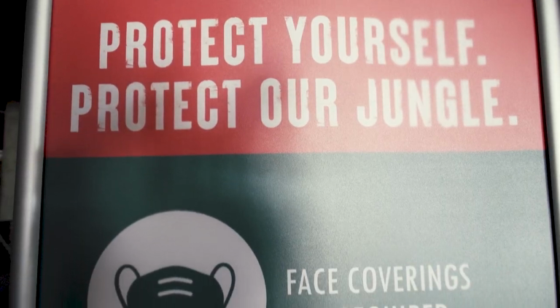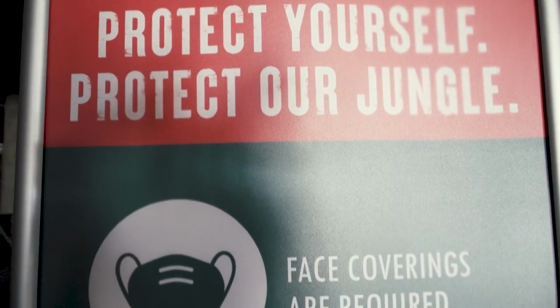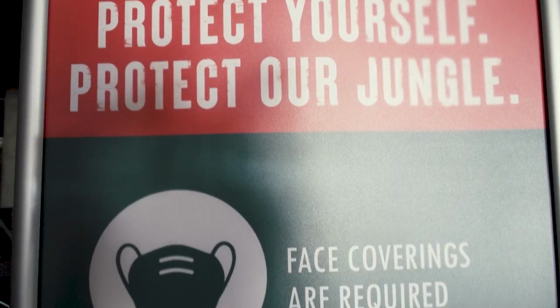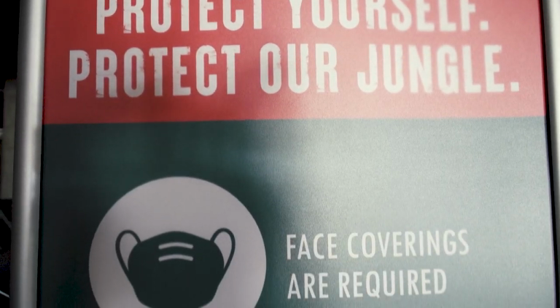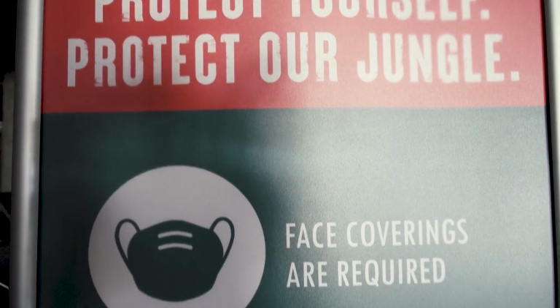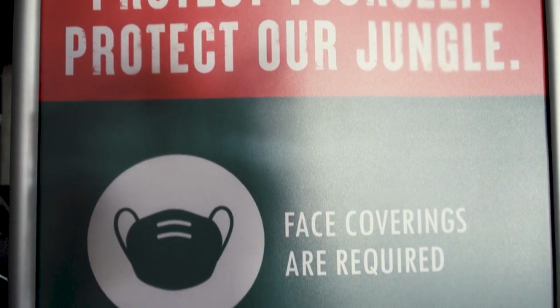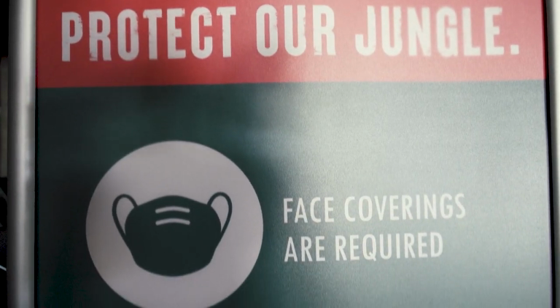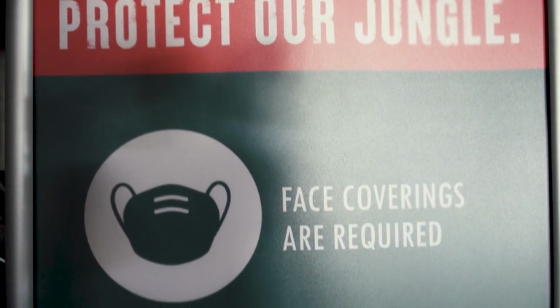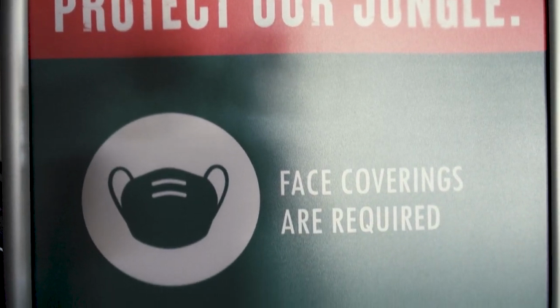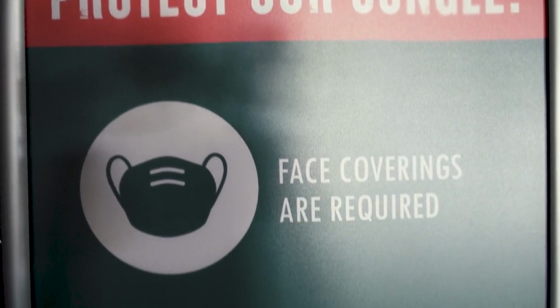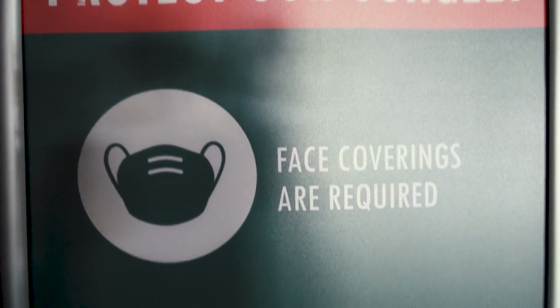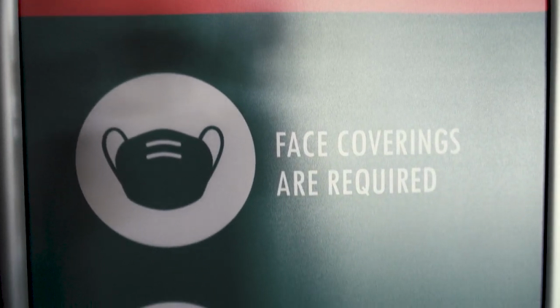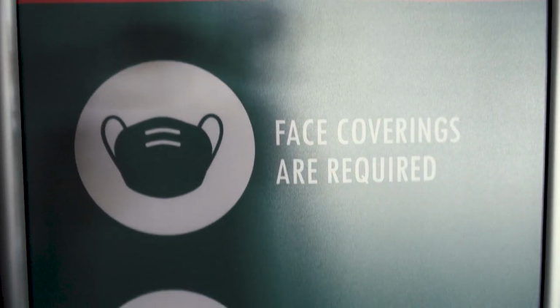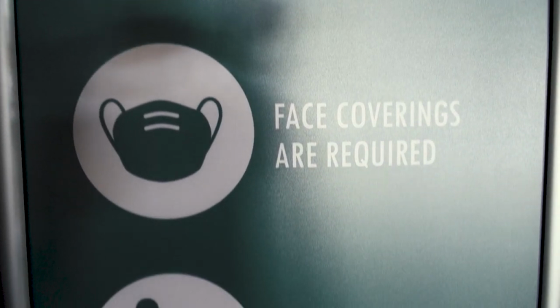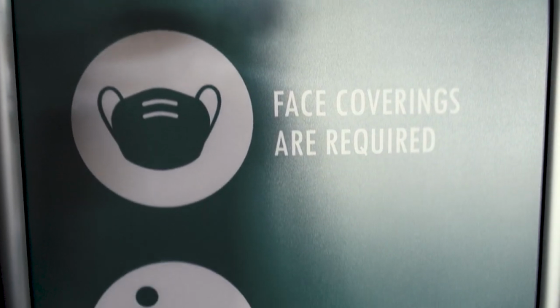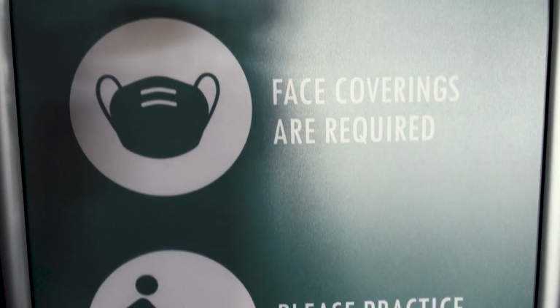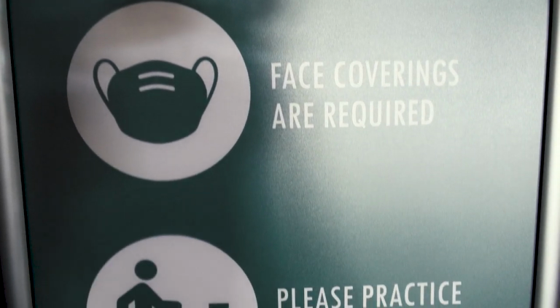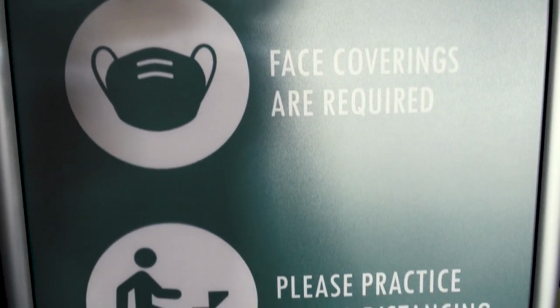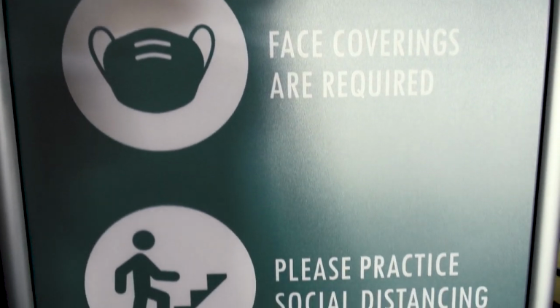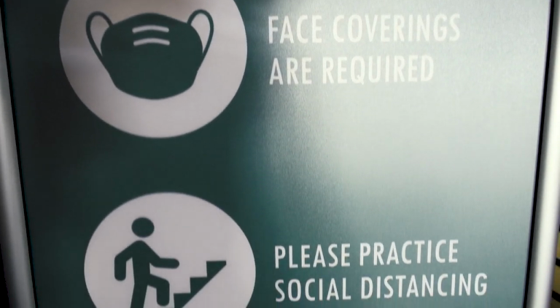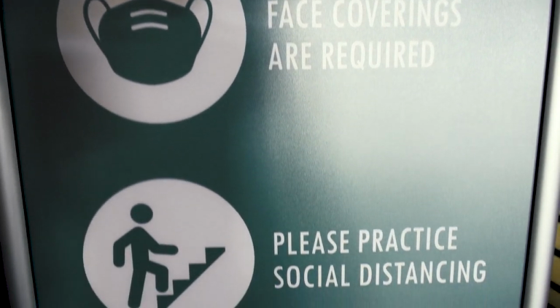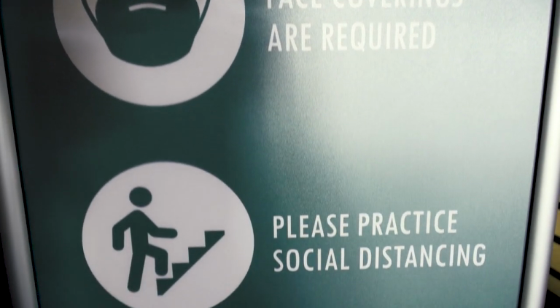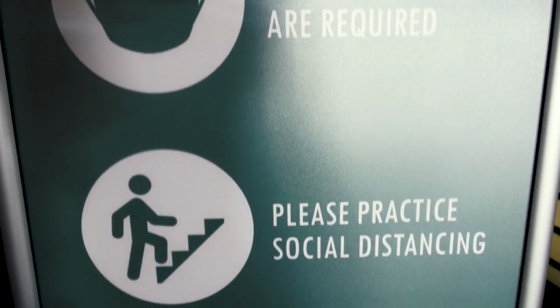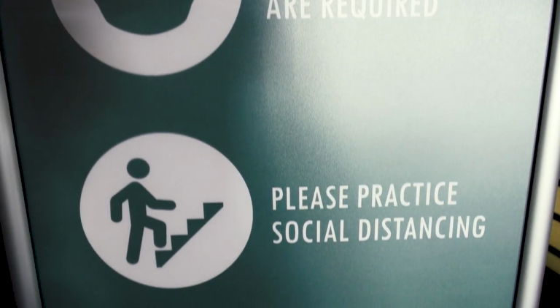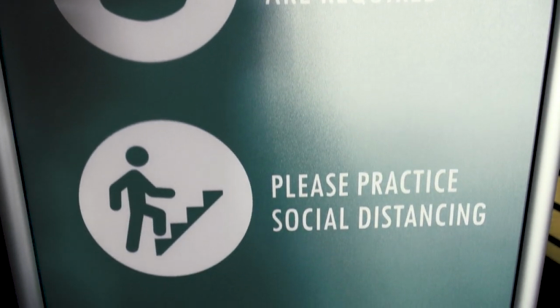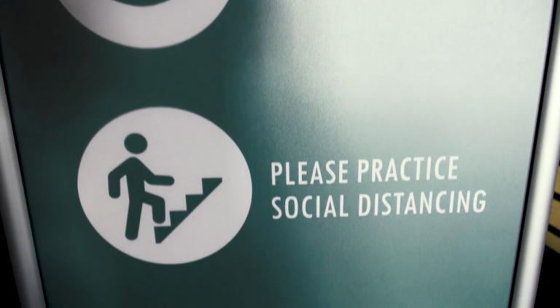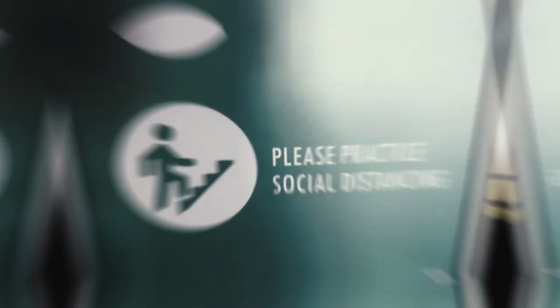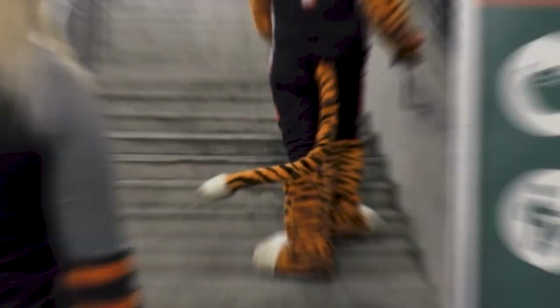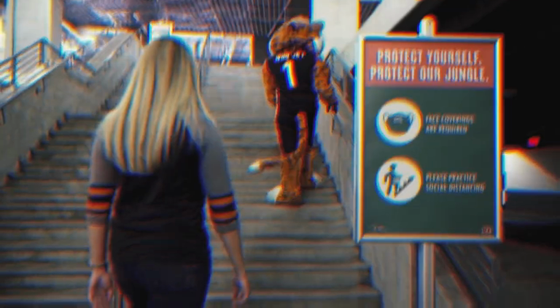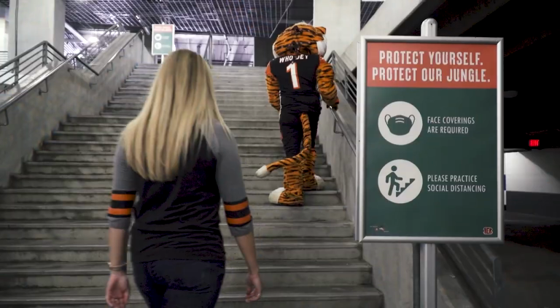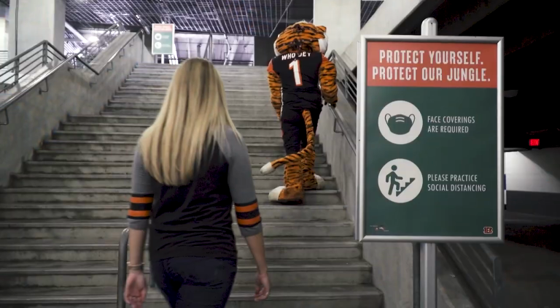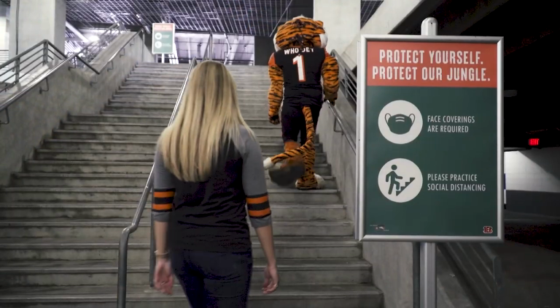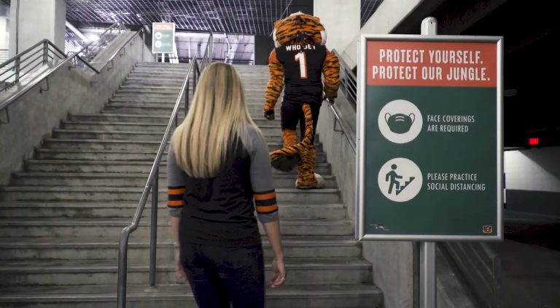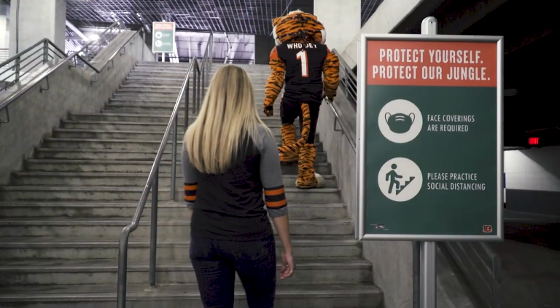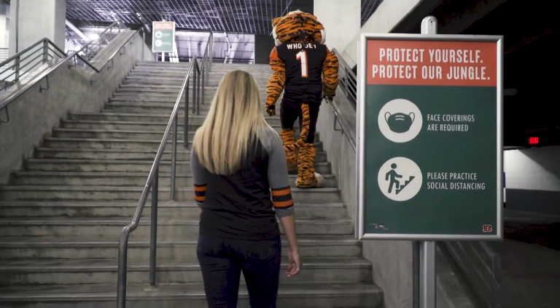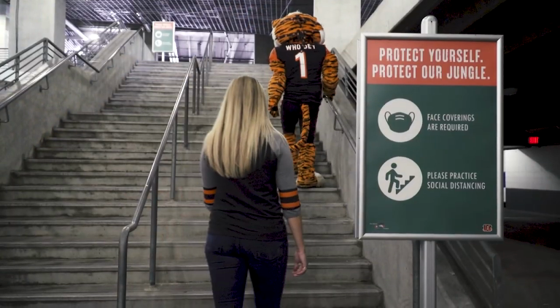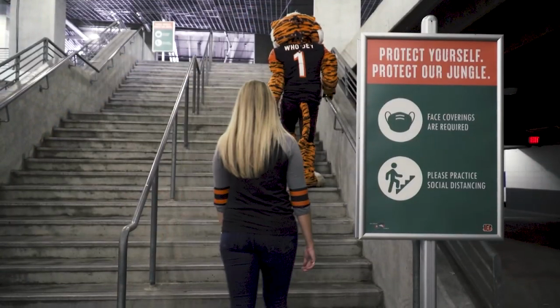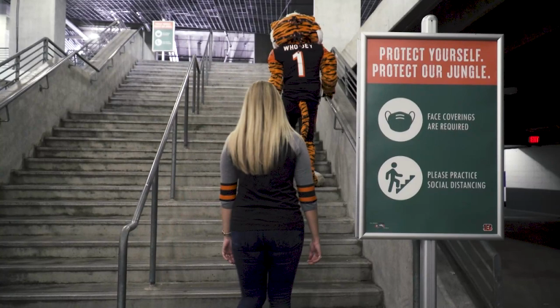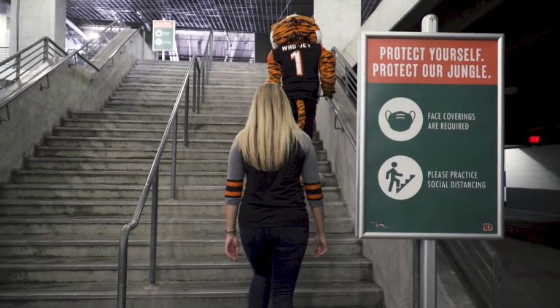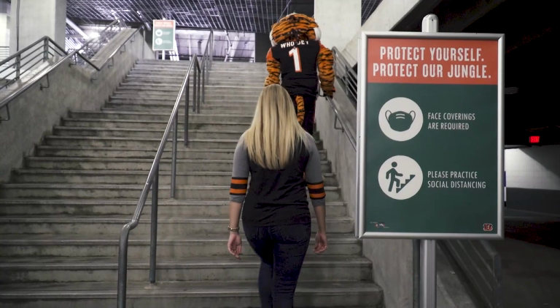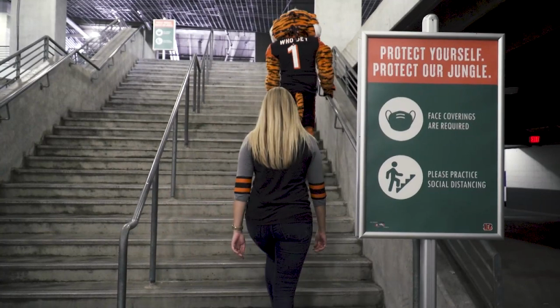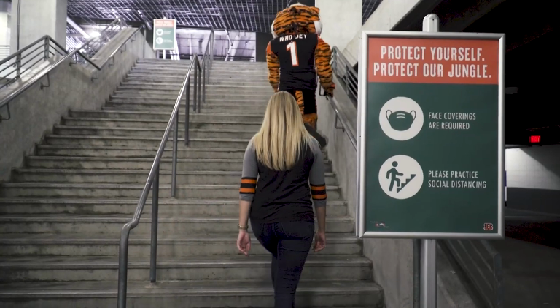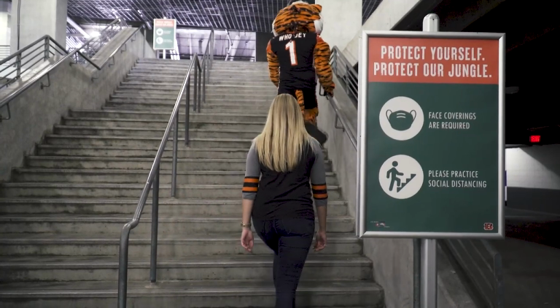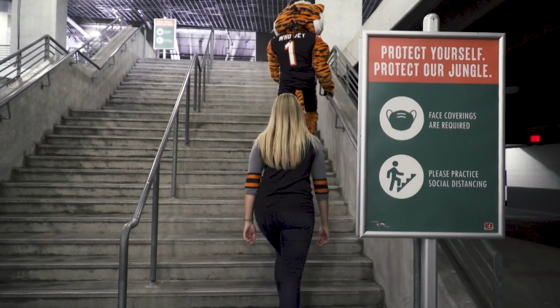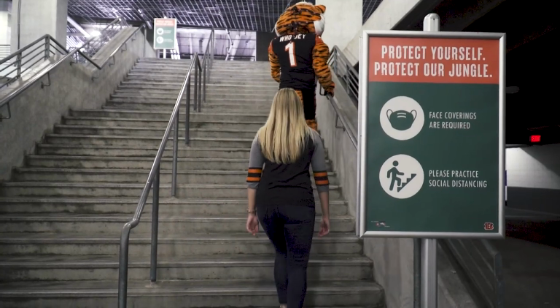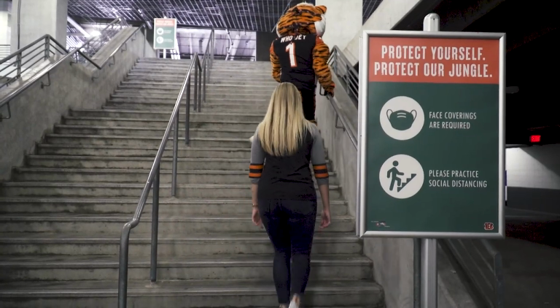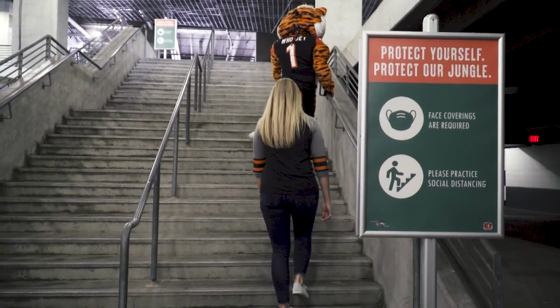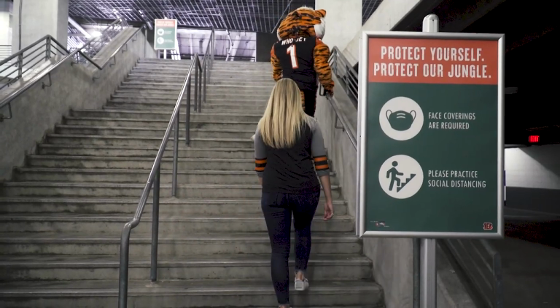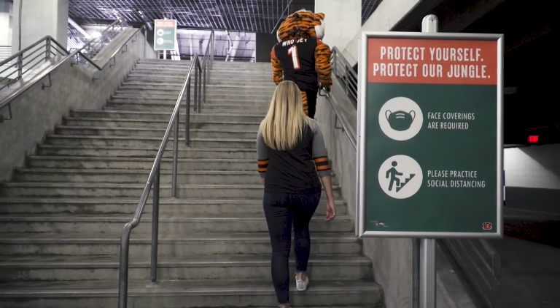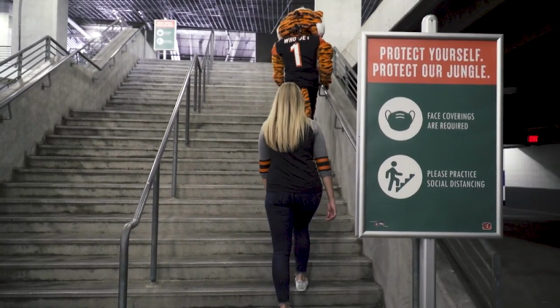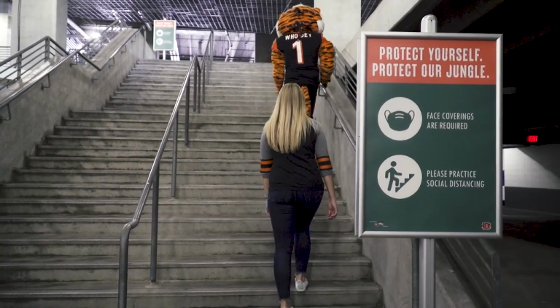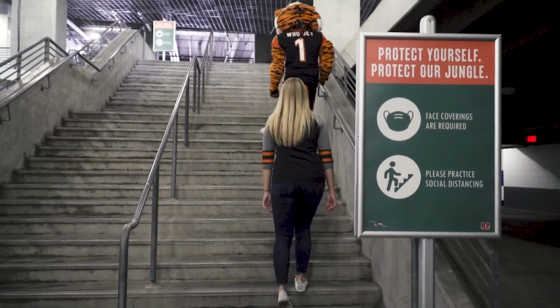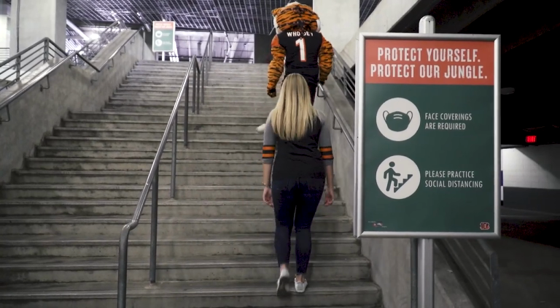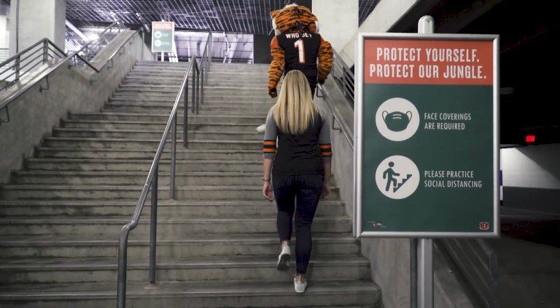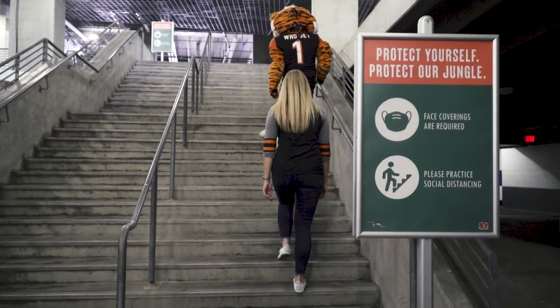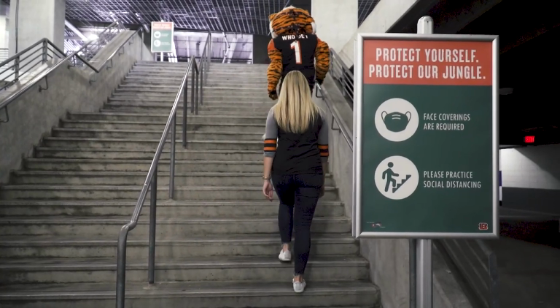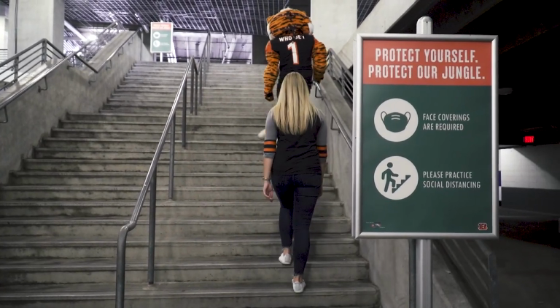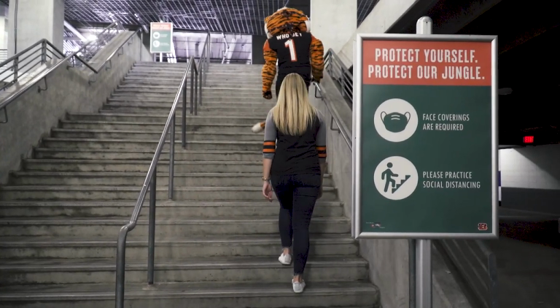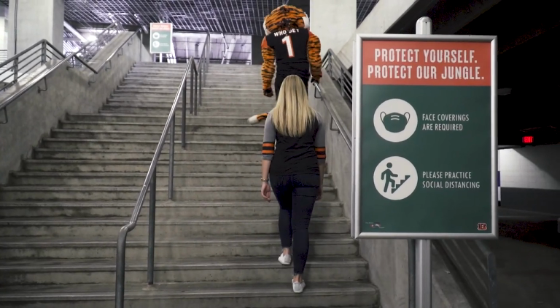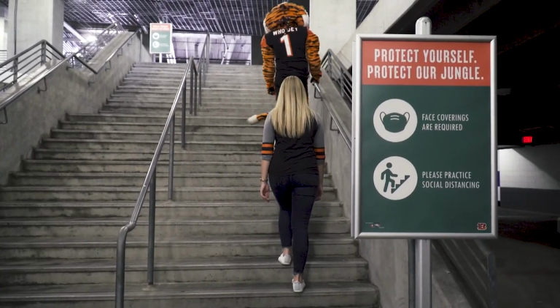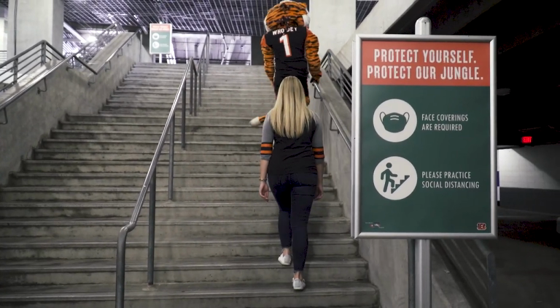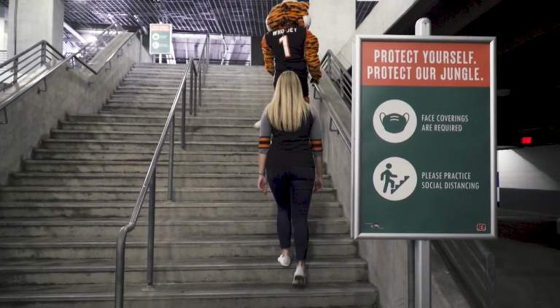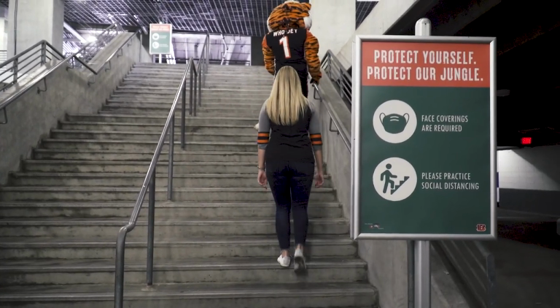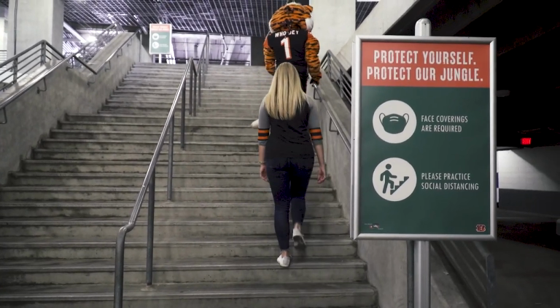Once you're in the stadium, you'll see signage reminding you to wear your mask and stay socially distanced as you're walking to your seats.